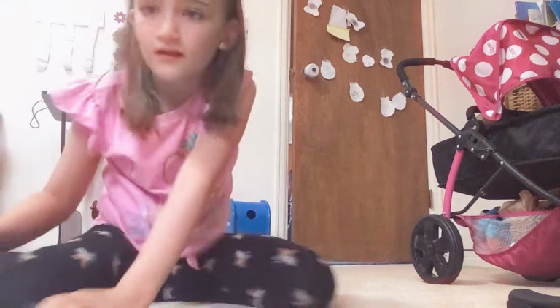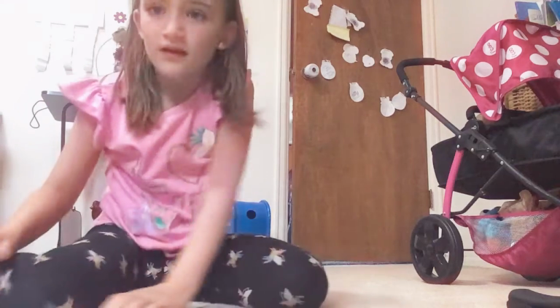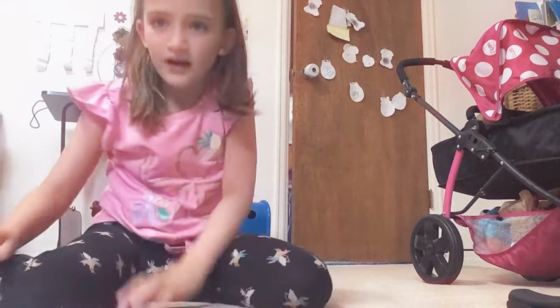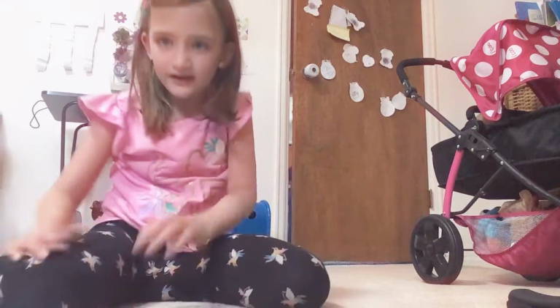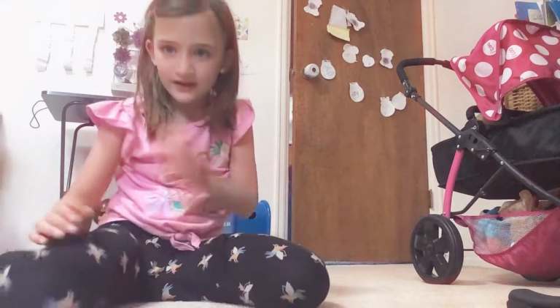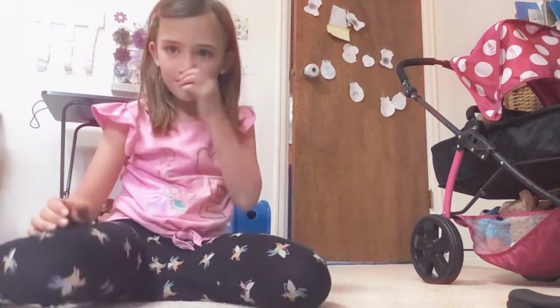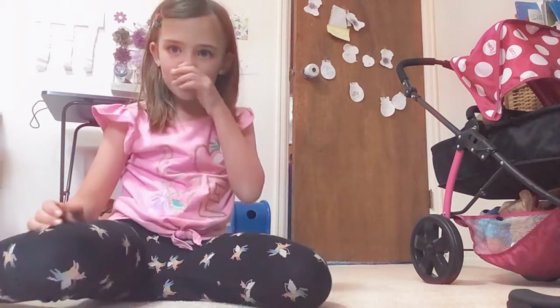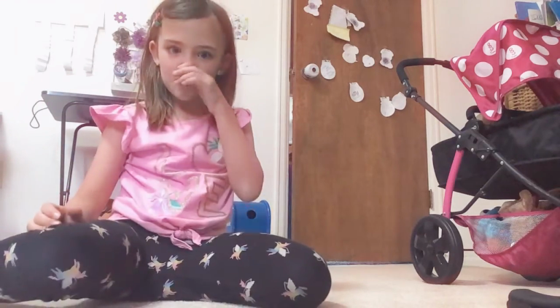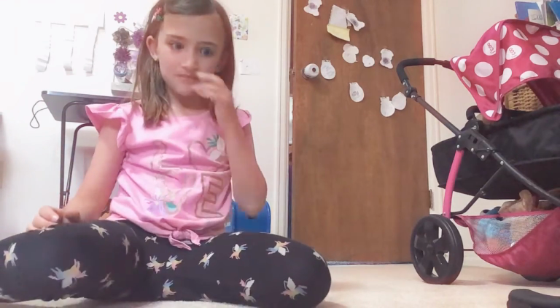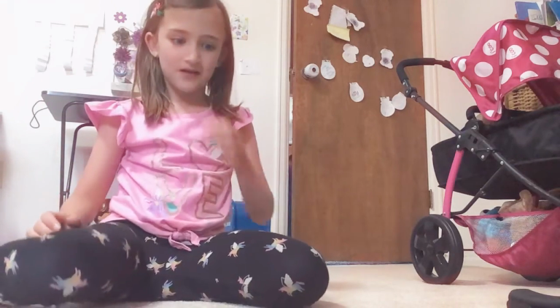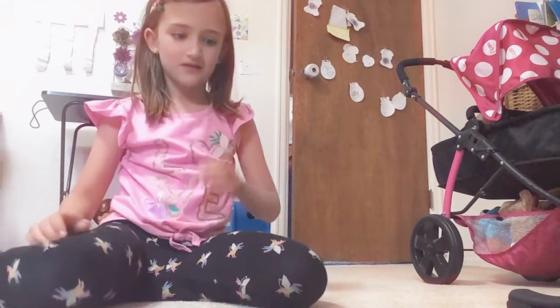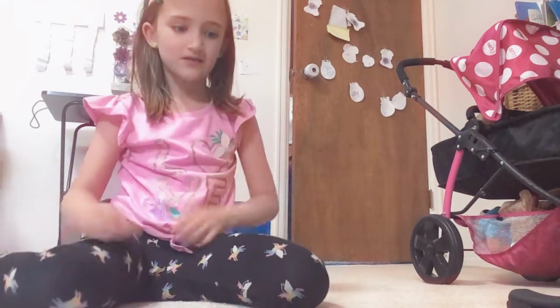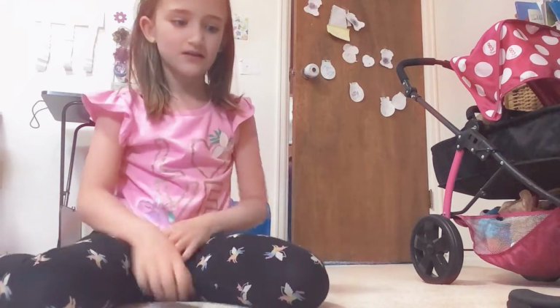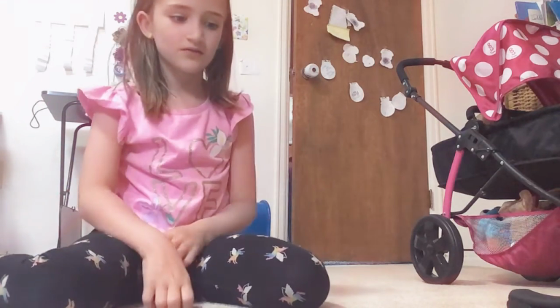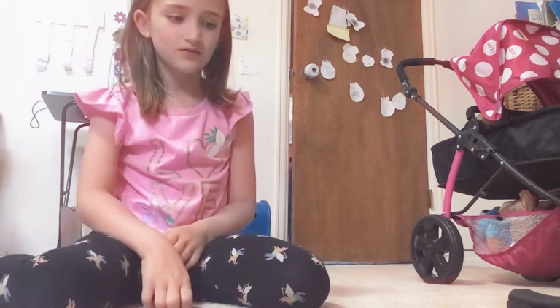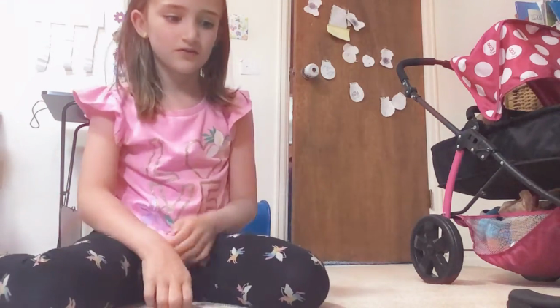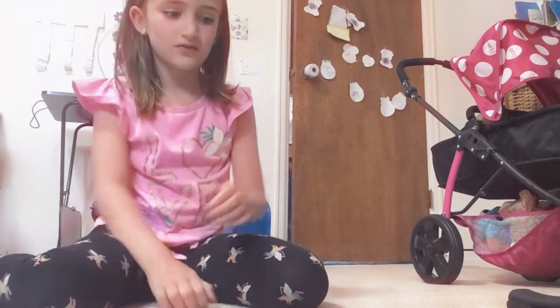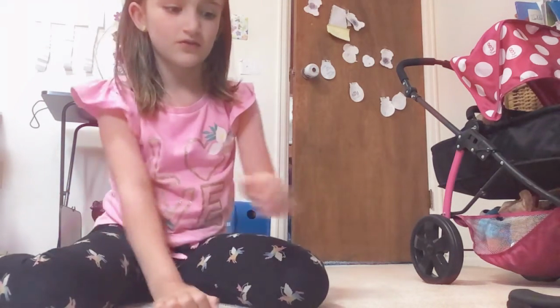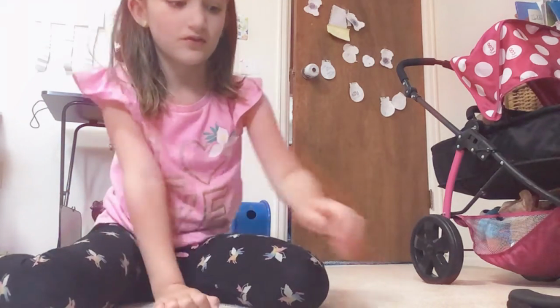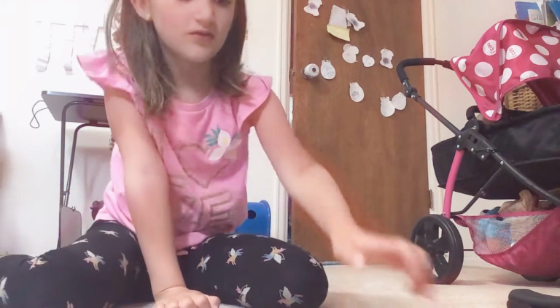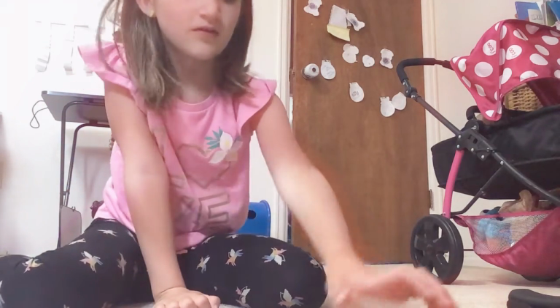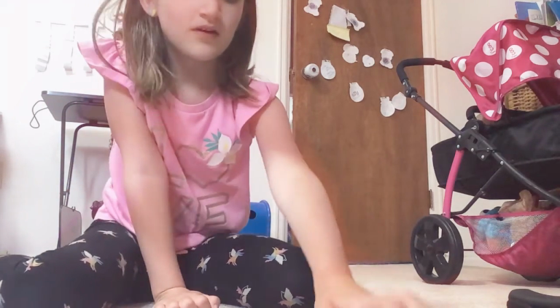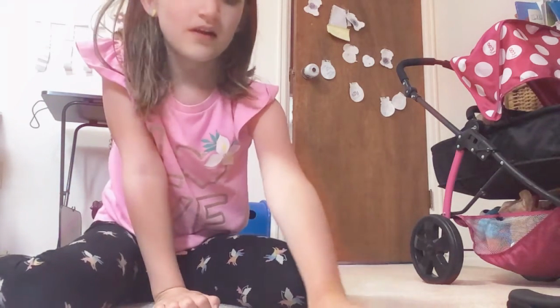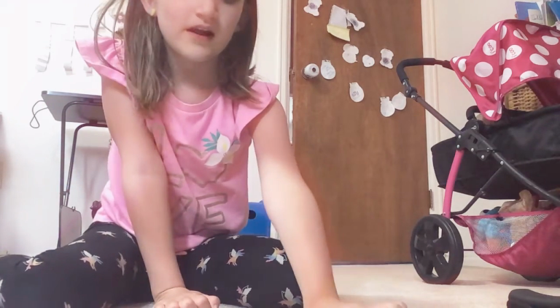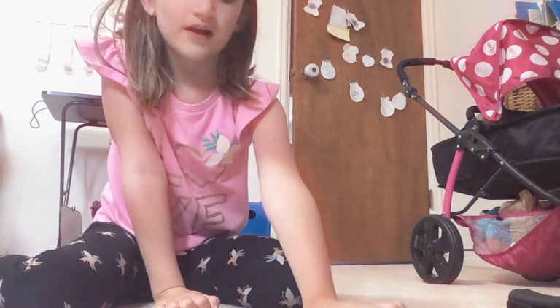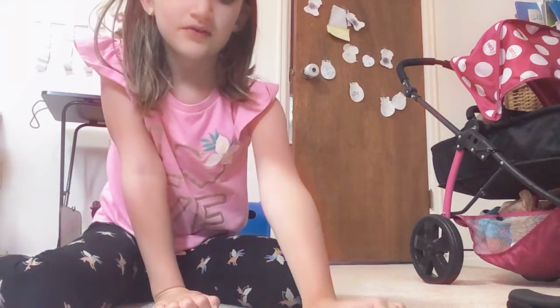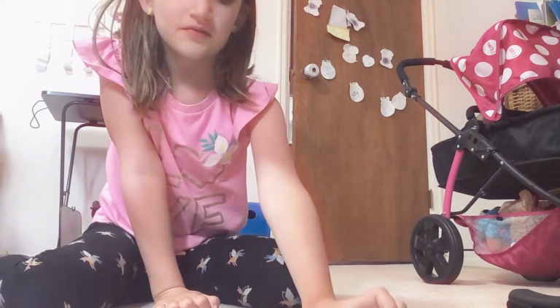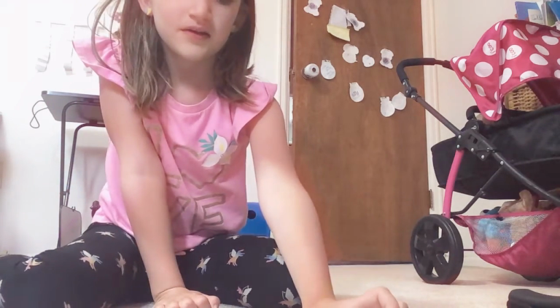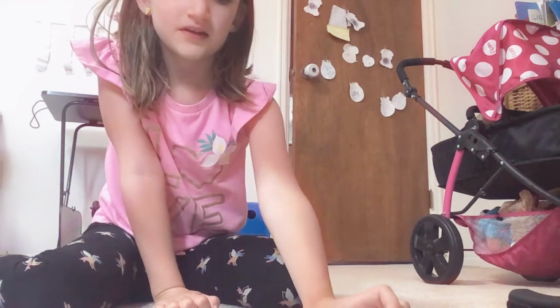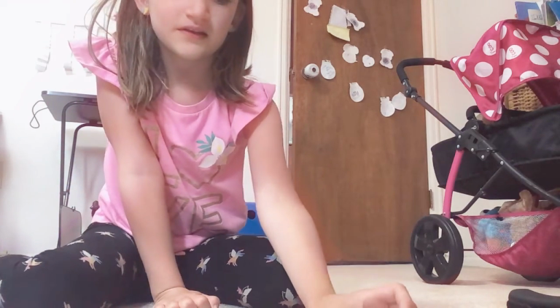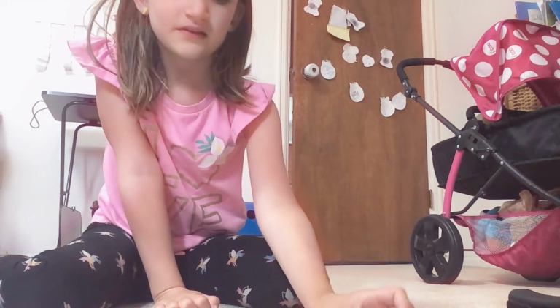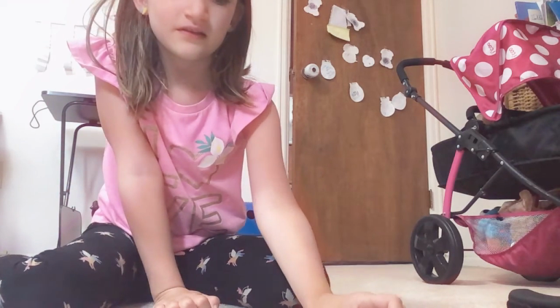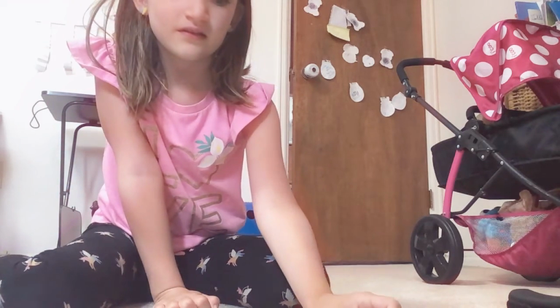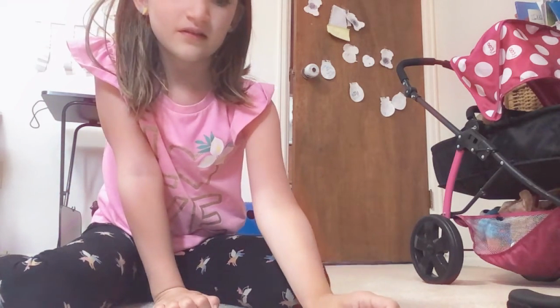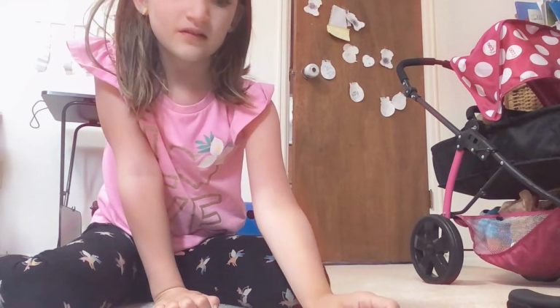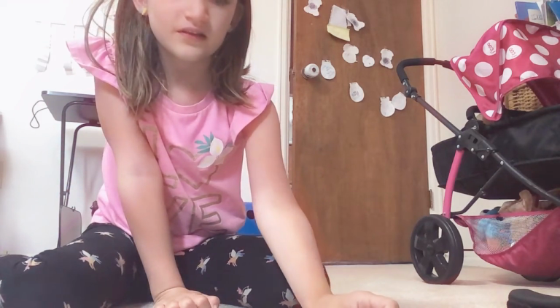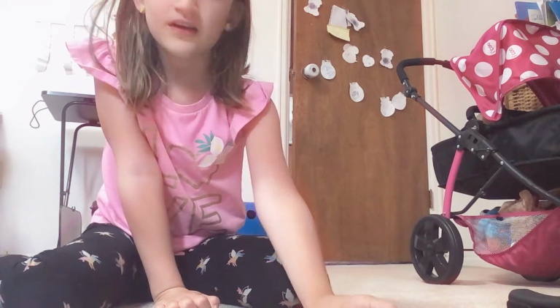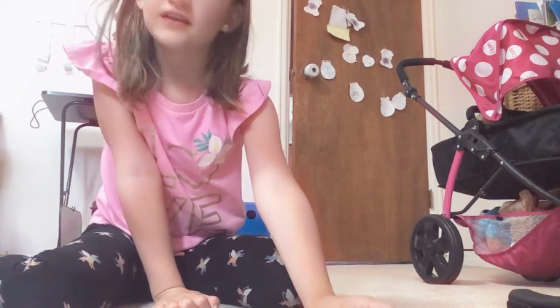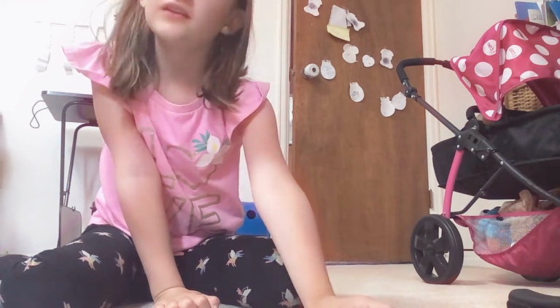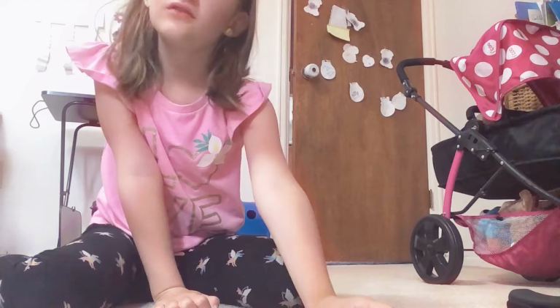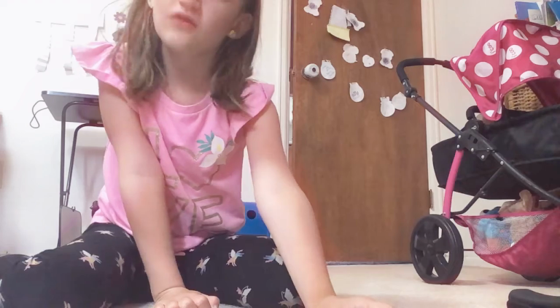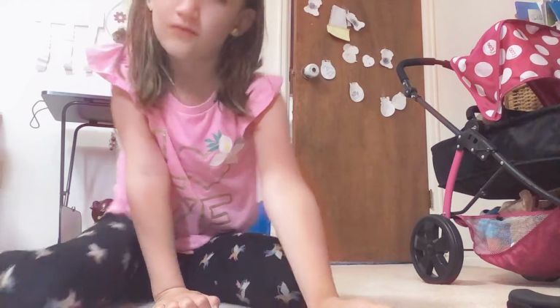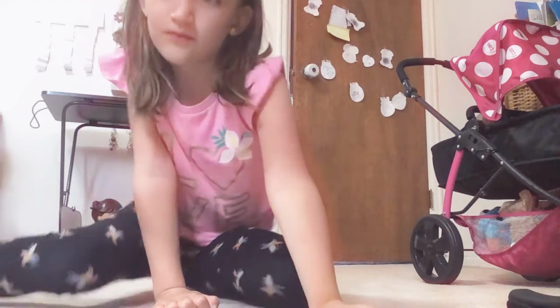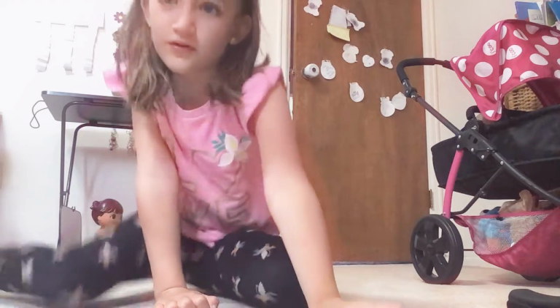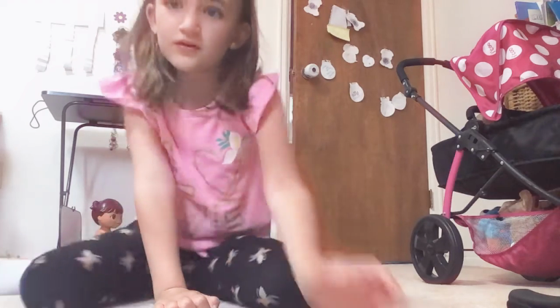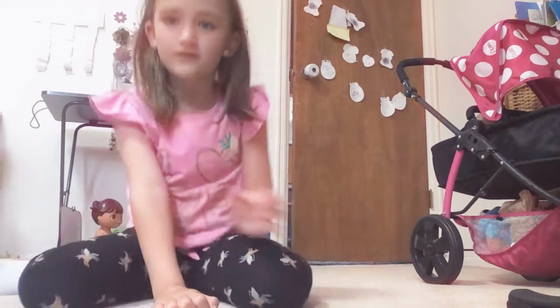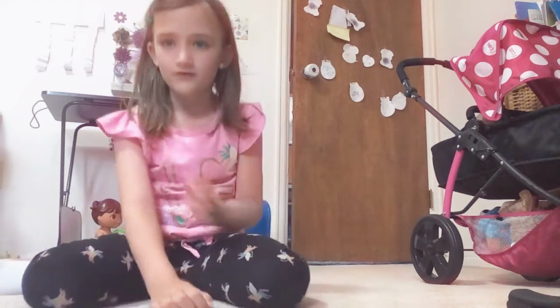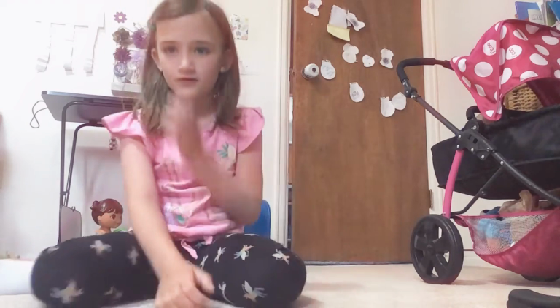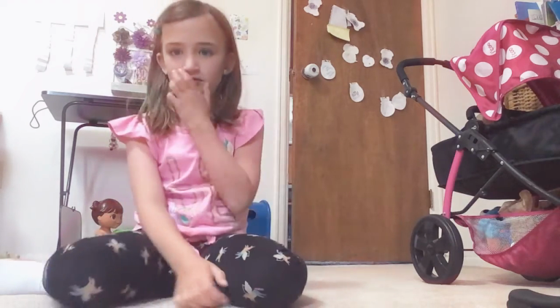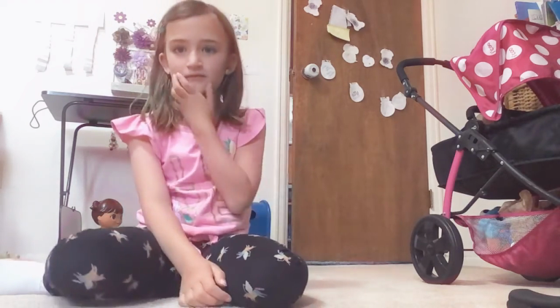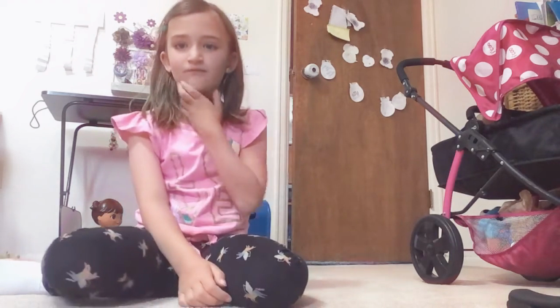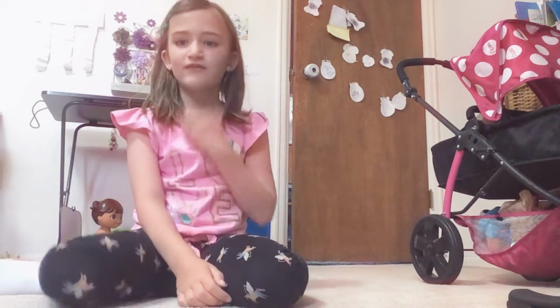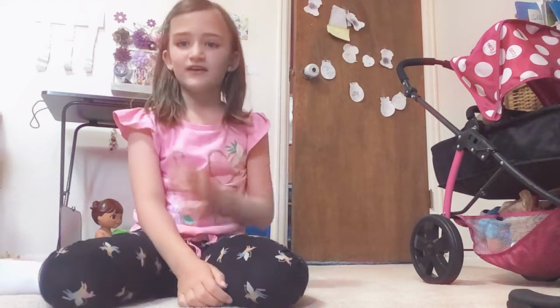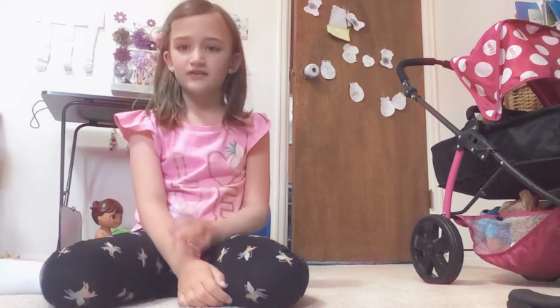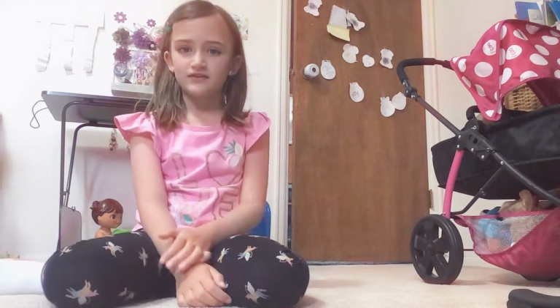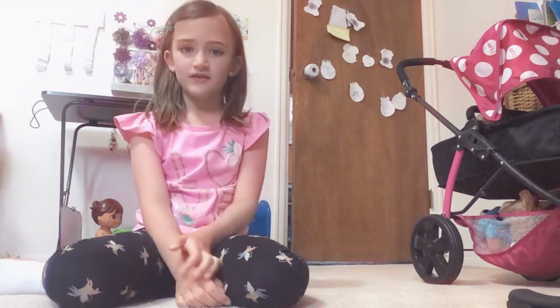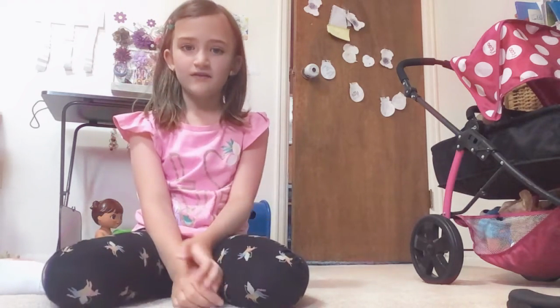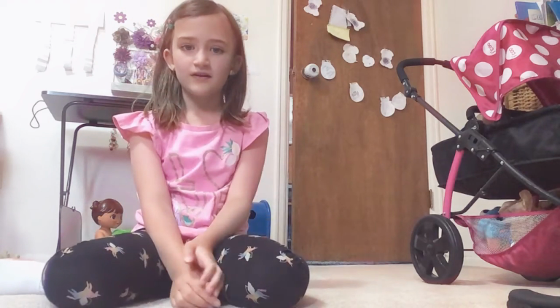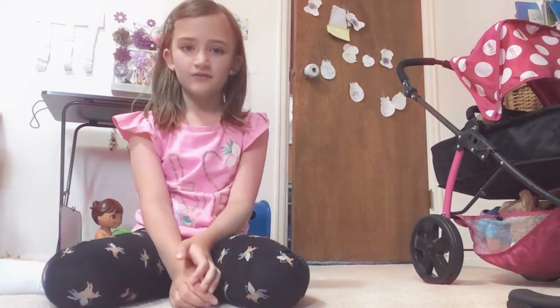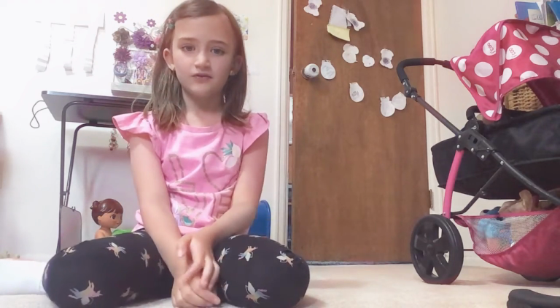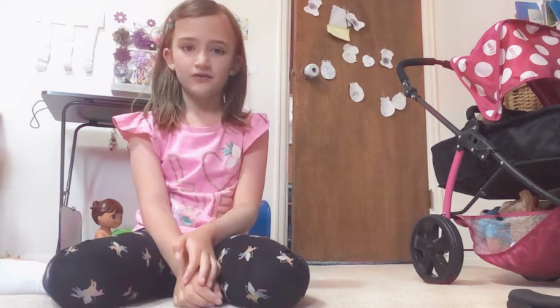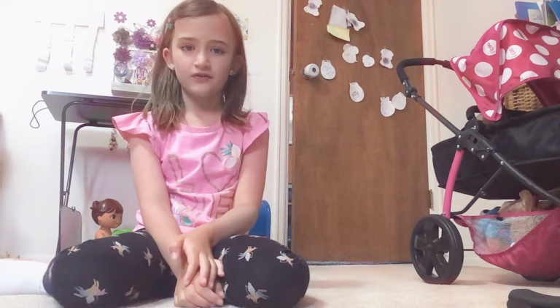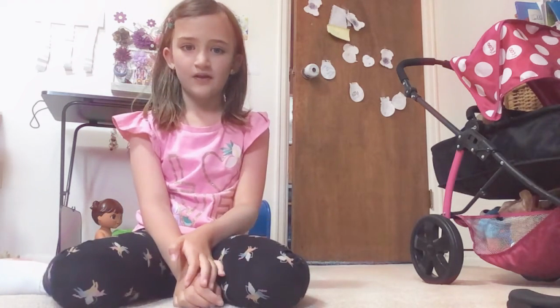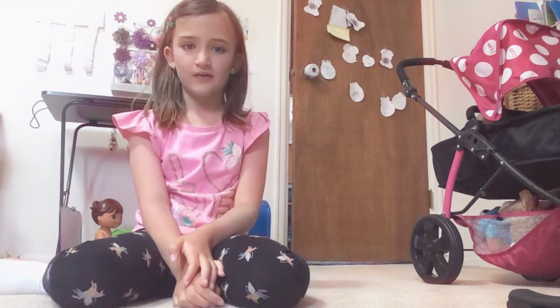Hi, welcome back. Today I'm going to show you how to make a tiny notebook for your stuffed animals or something.